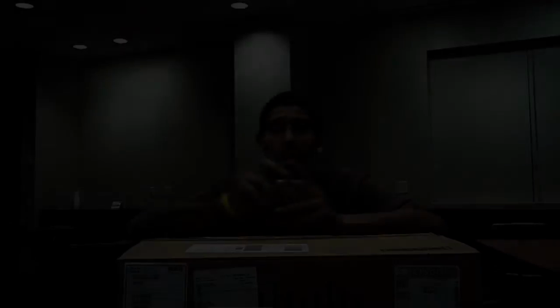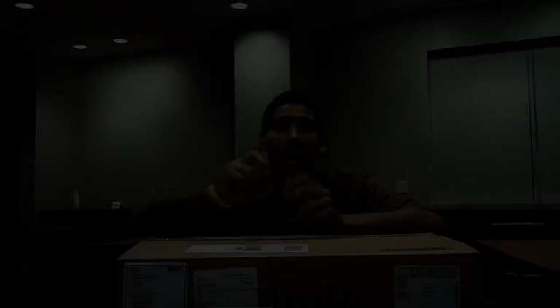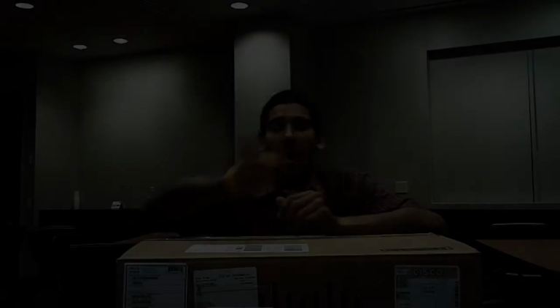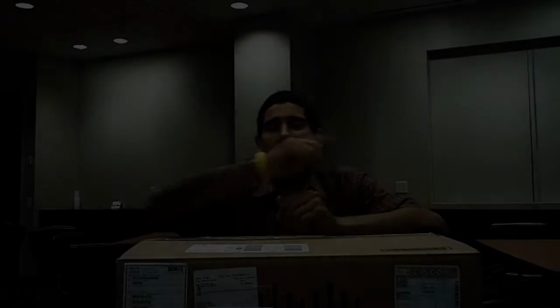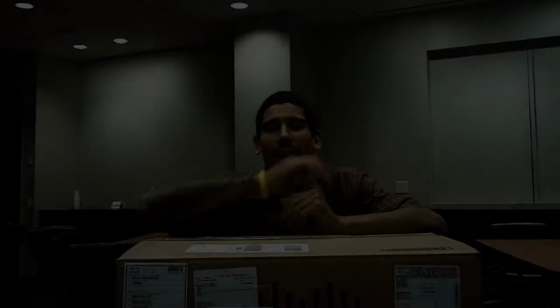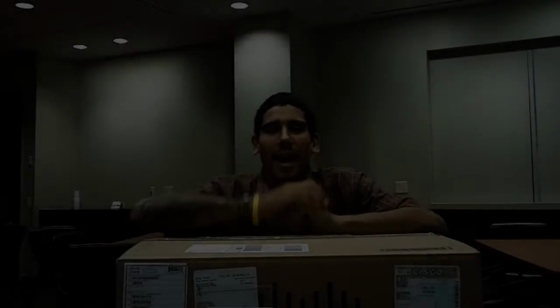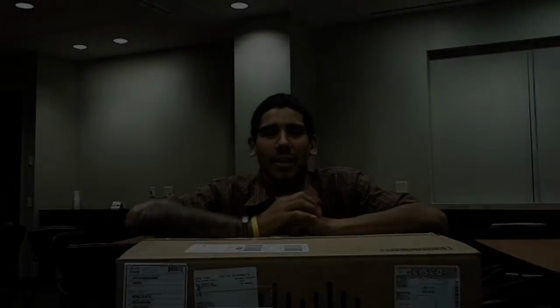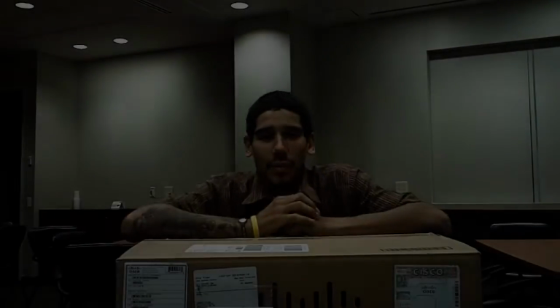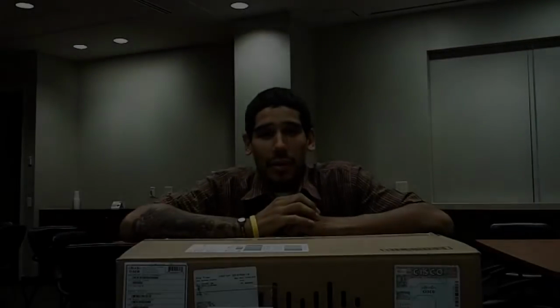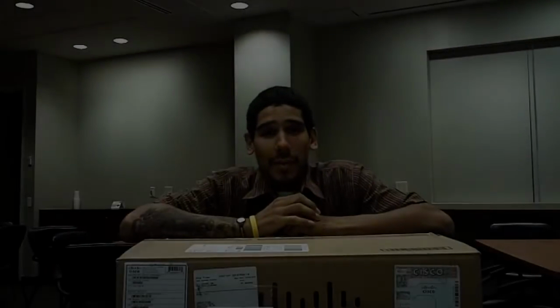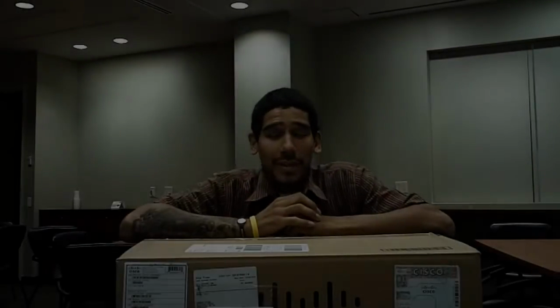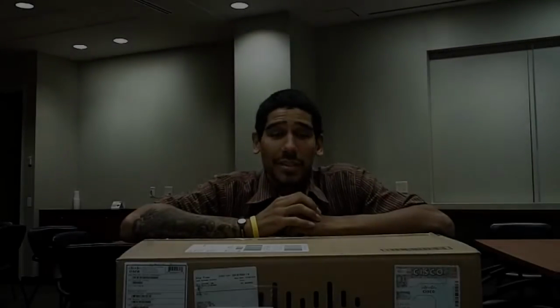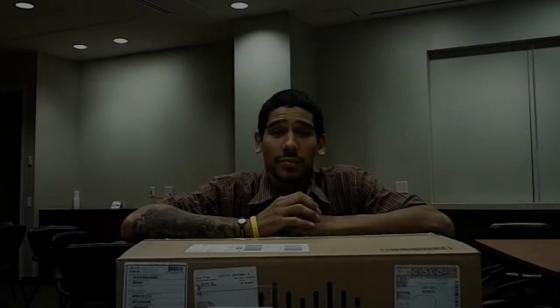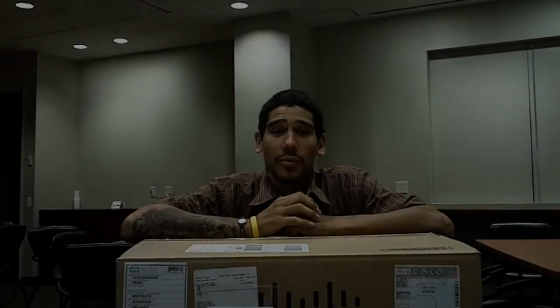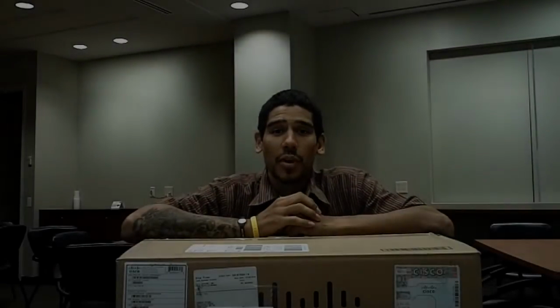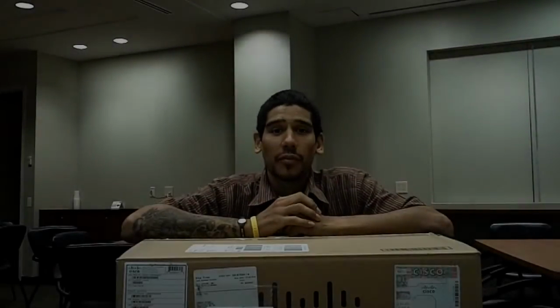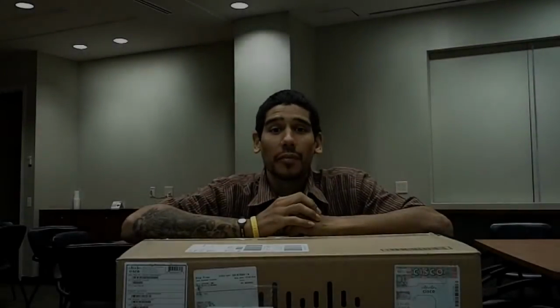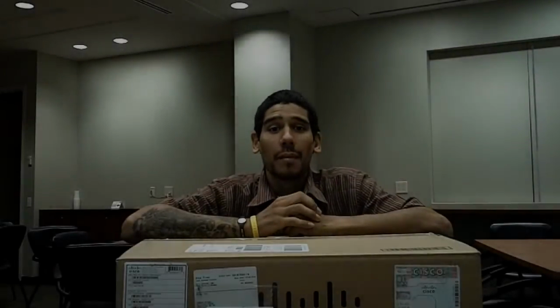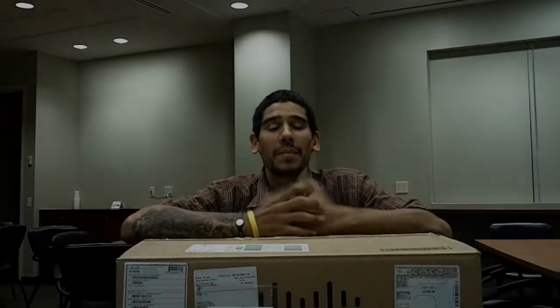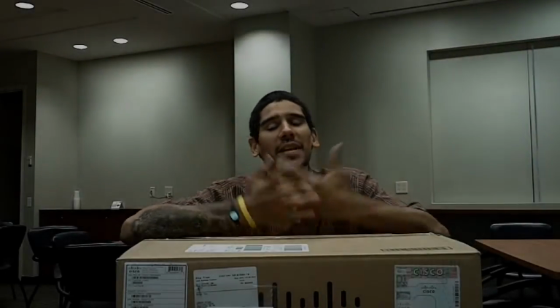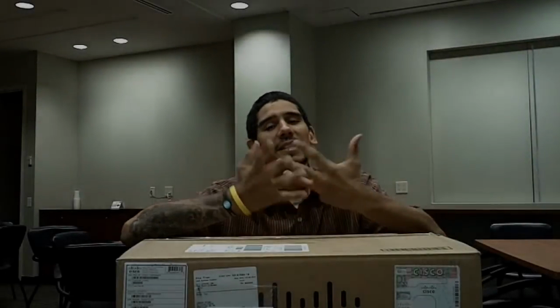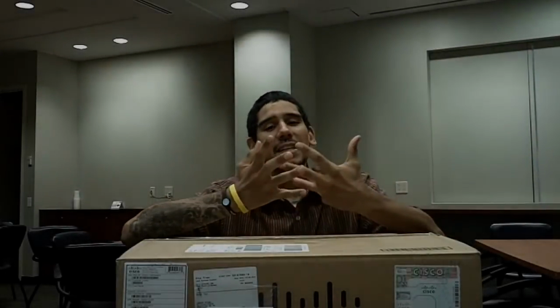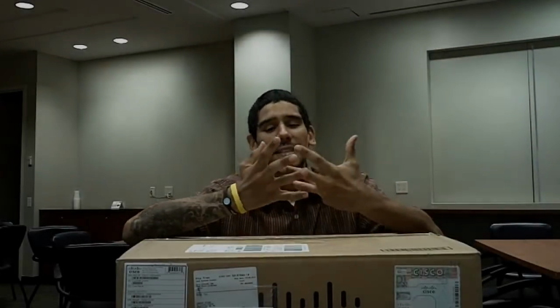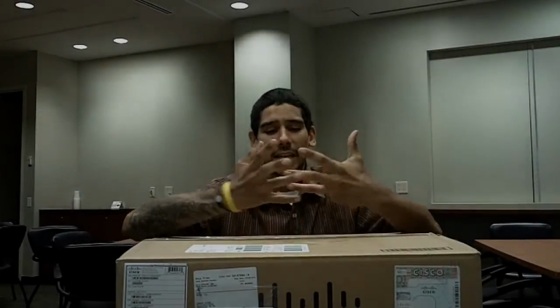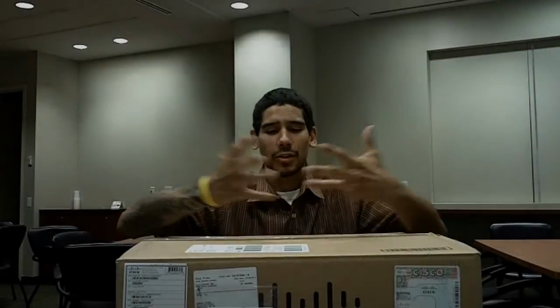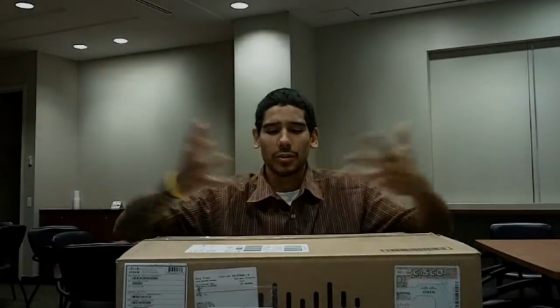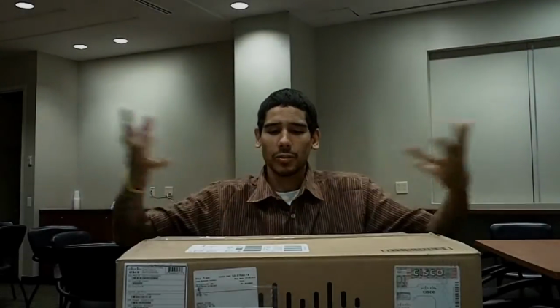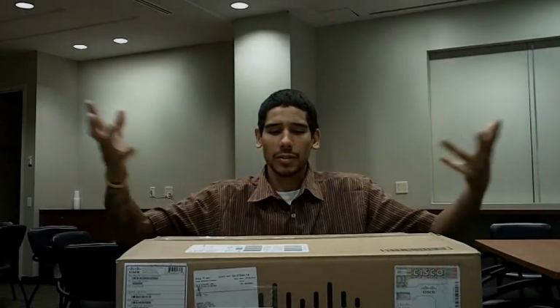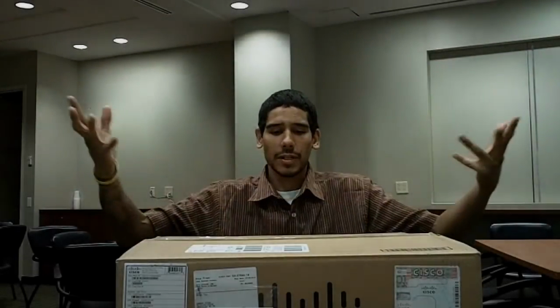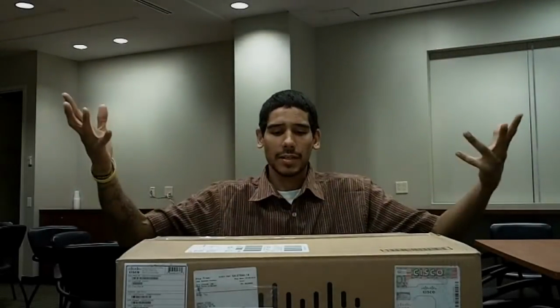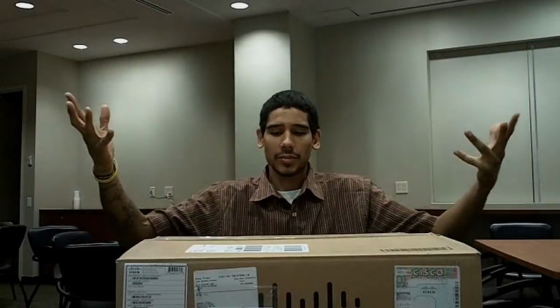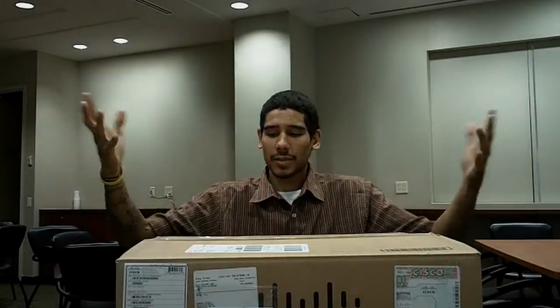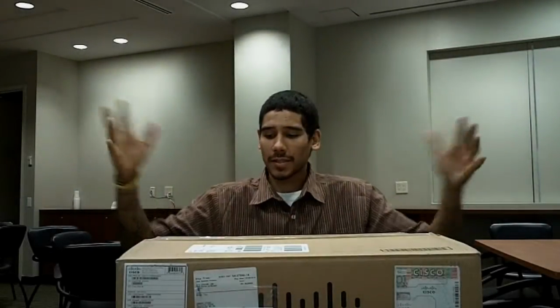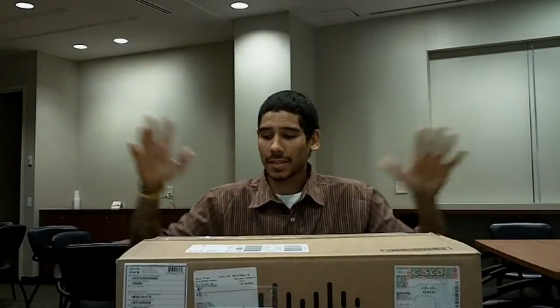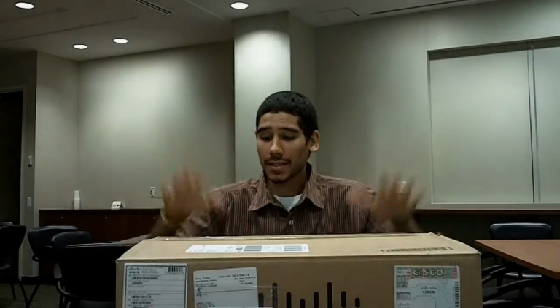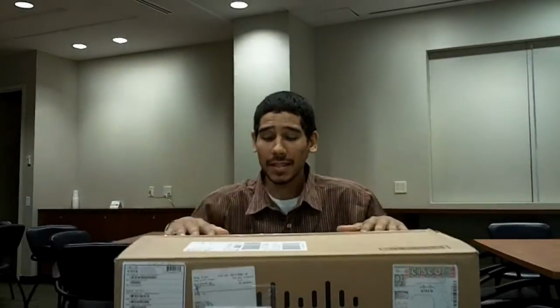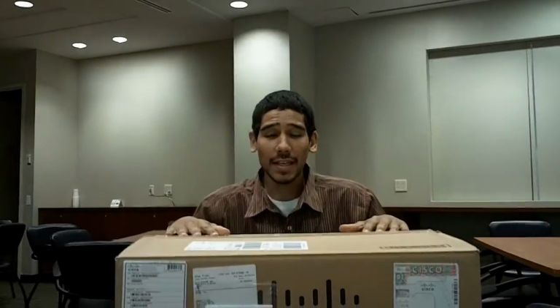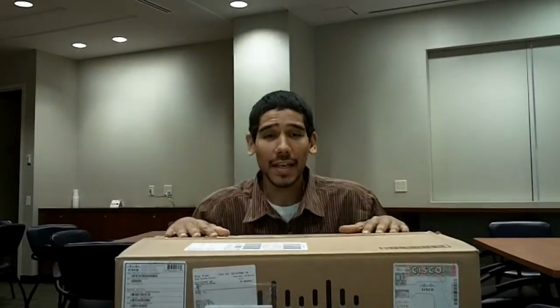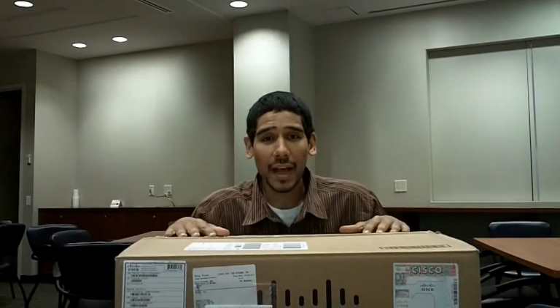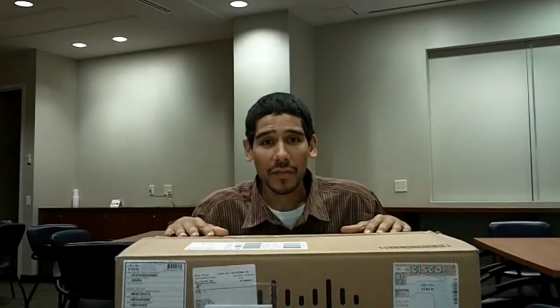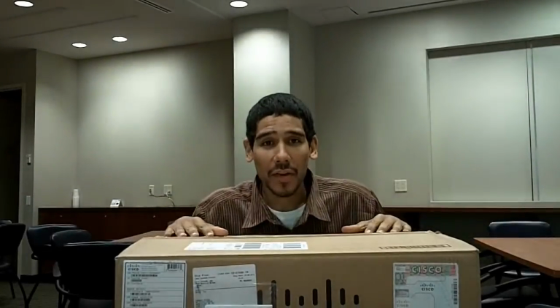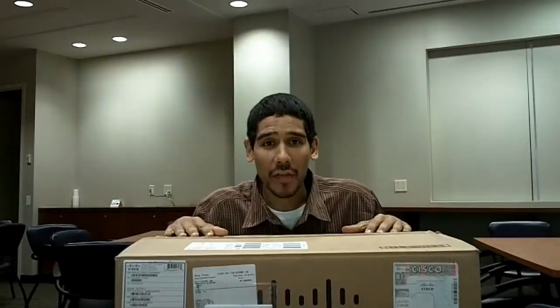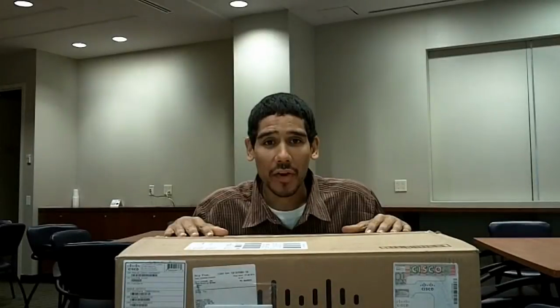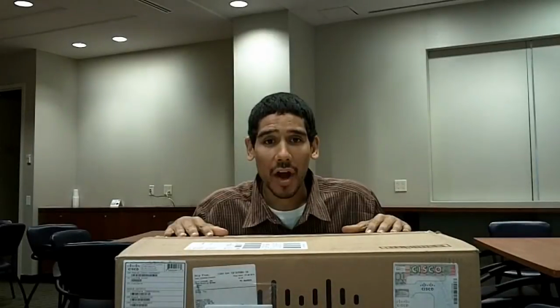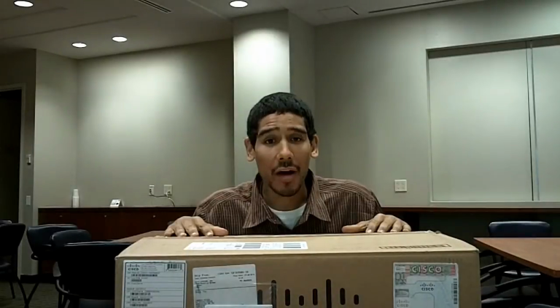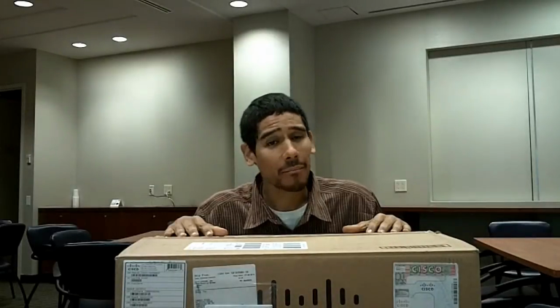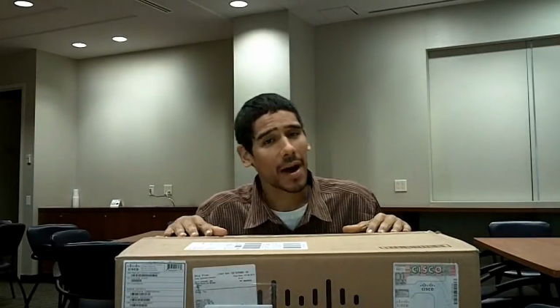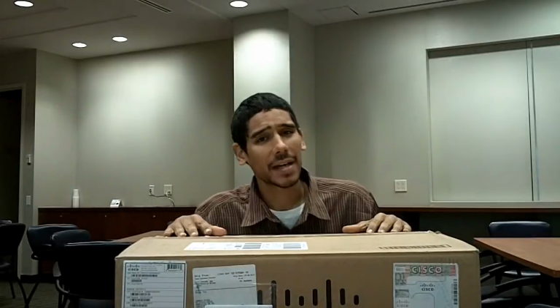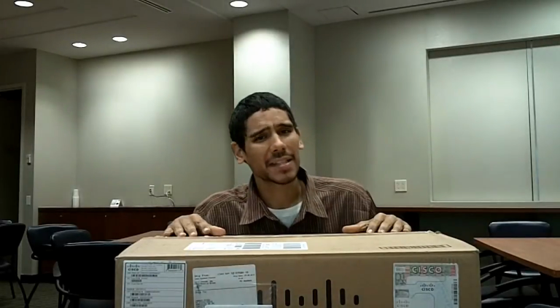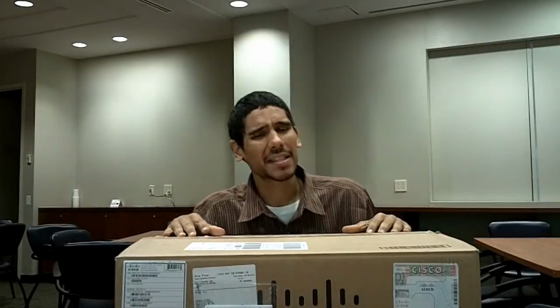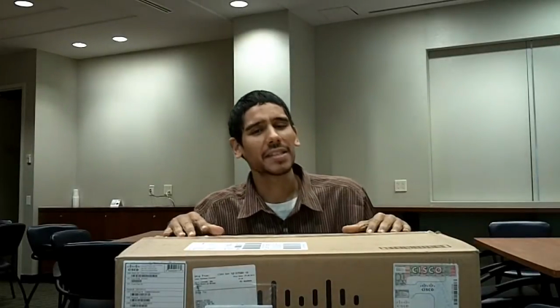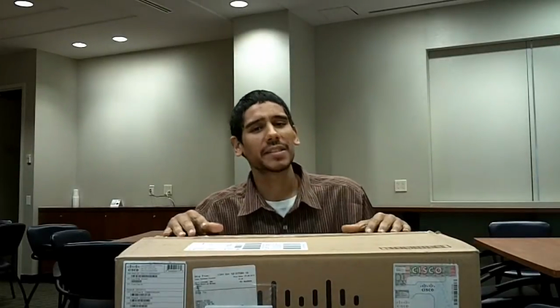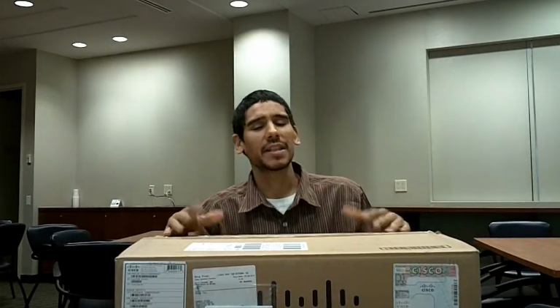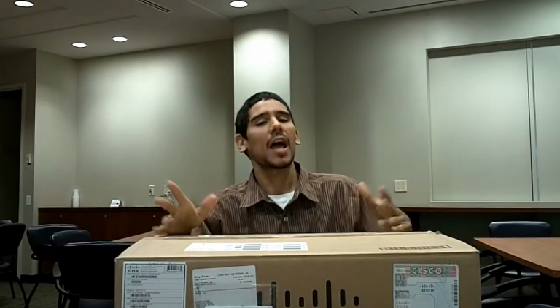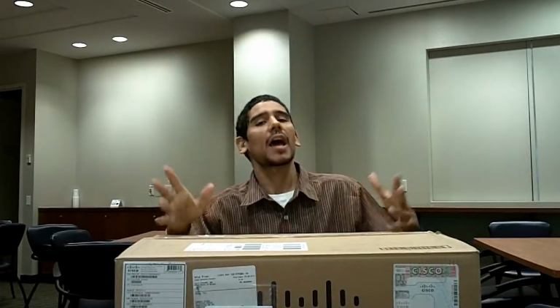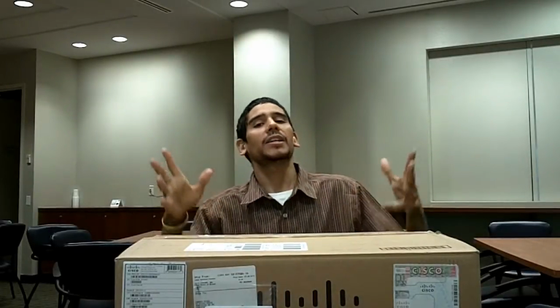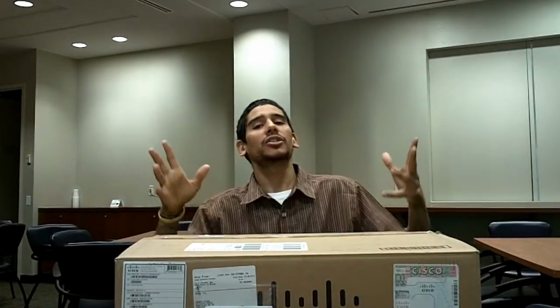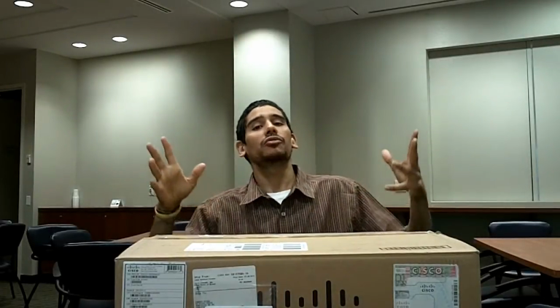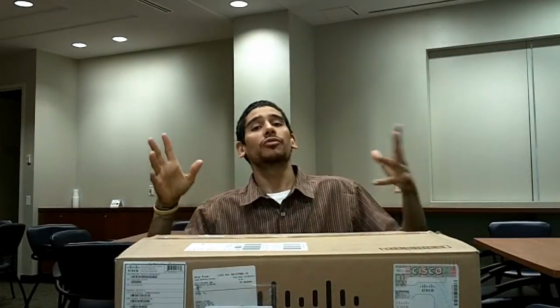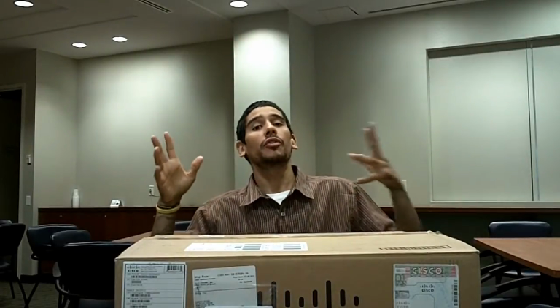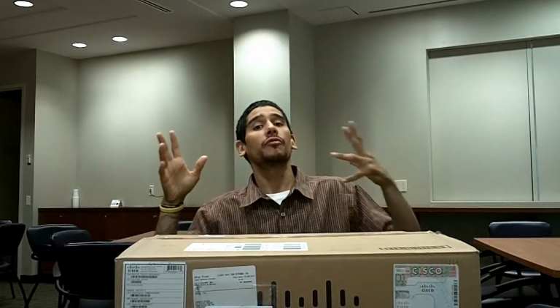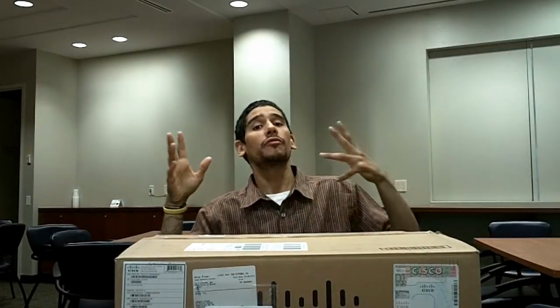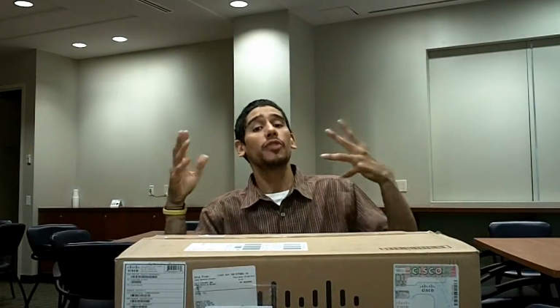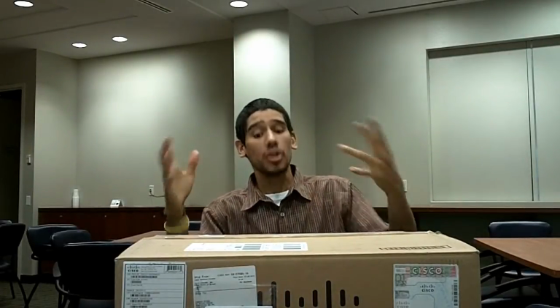Hey guys, welcome back. This is Bernard from BJ Tech News, and as you can see I have another unboxing slash review.